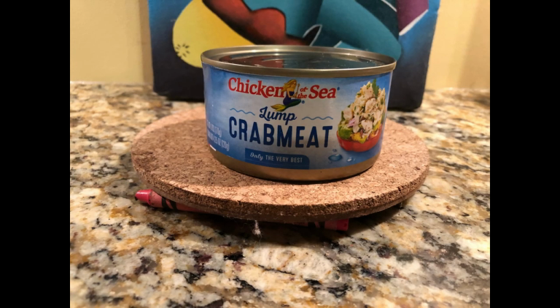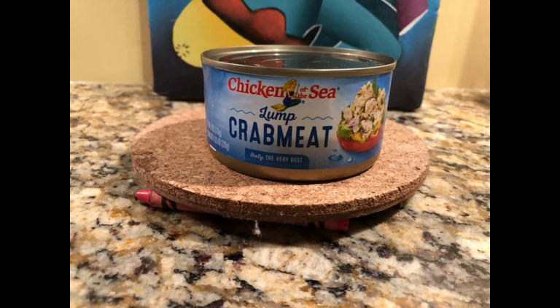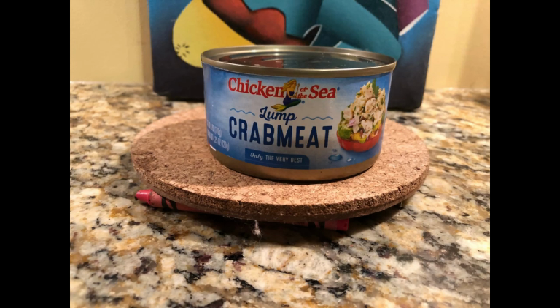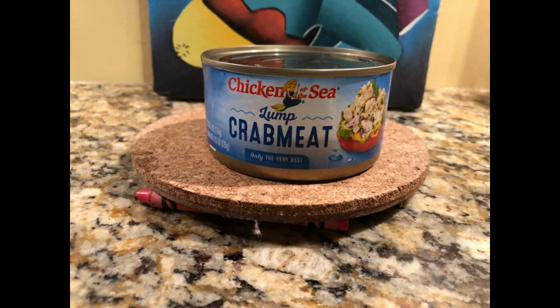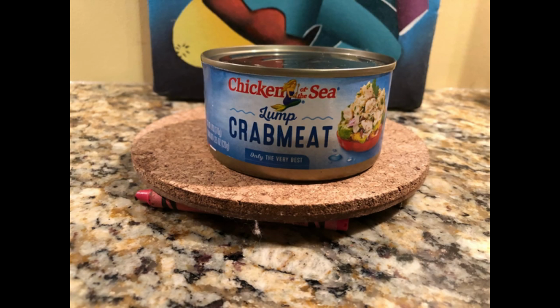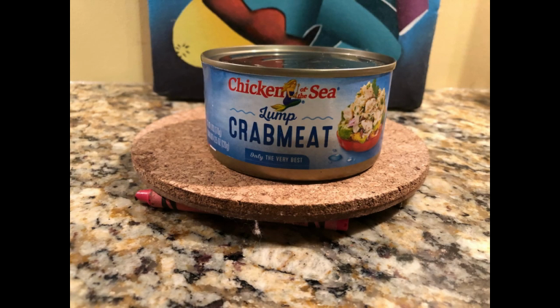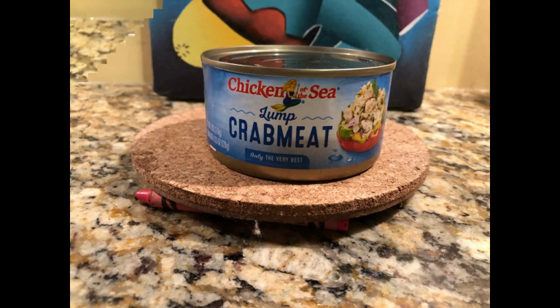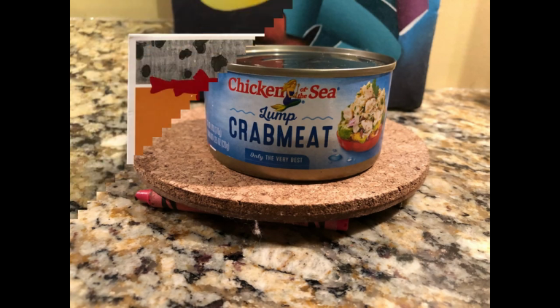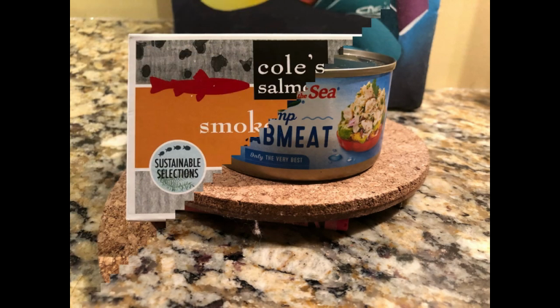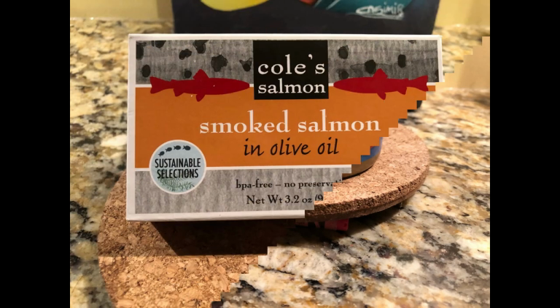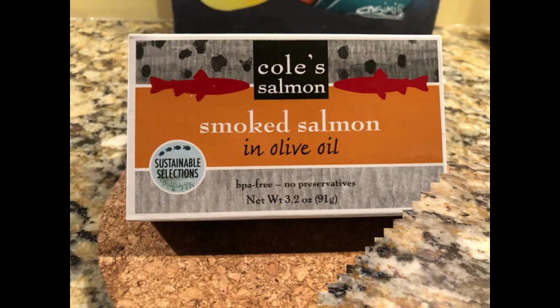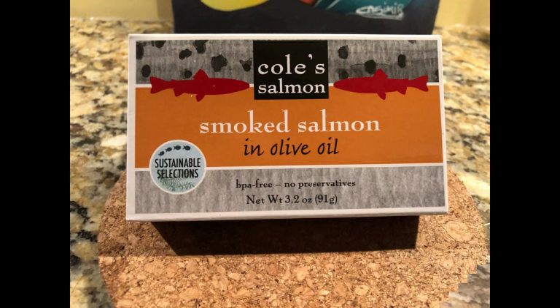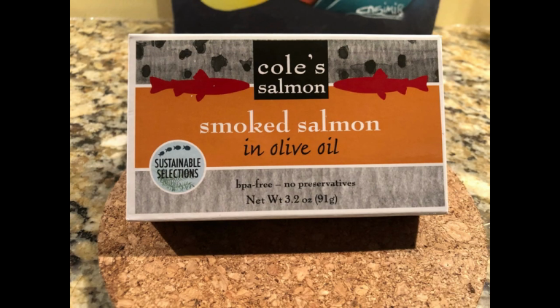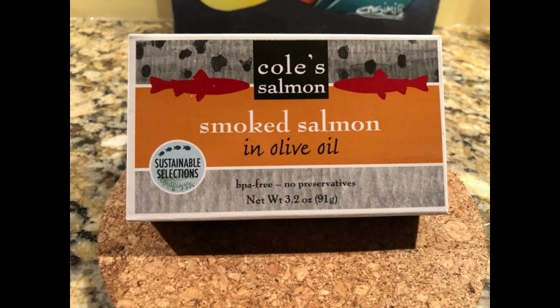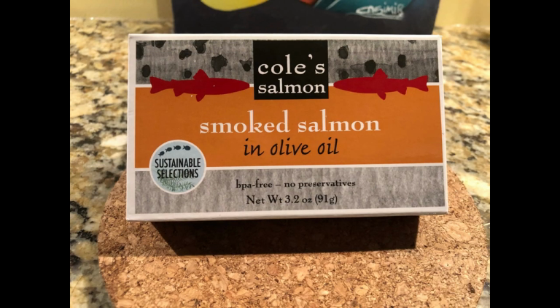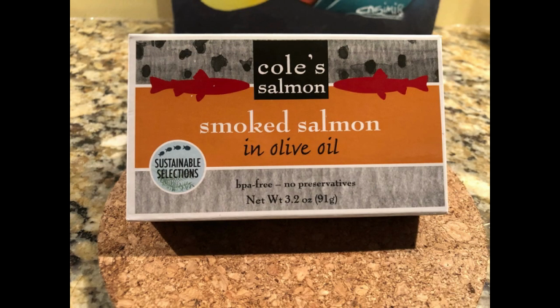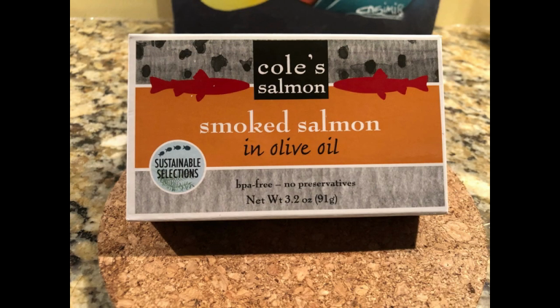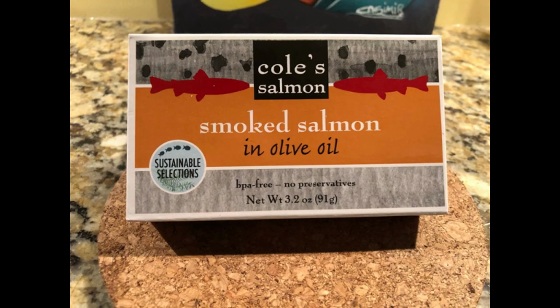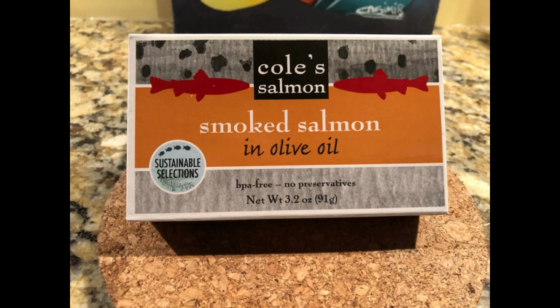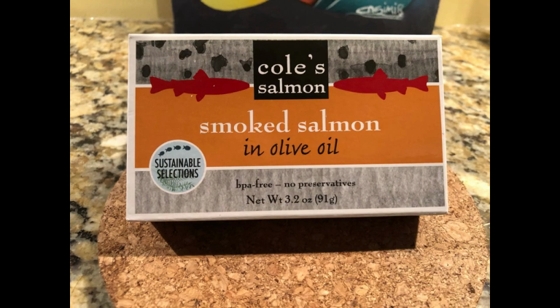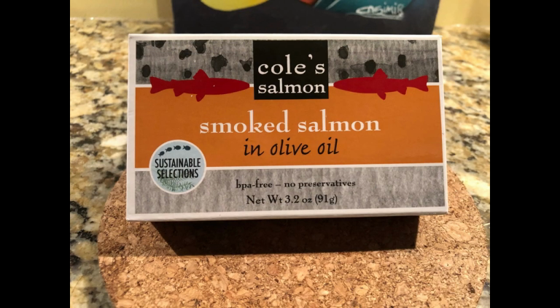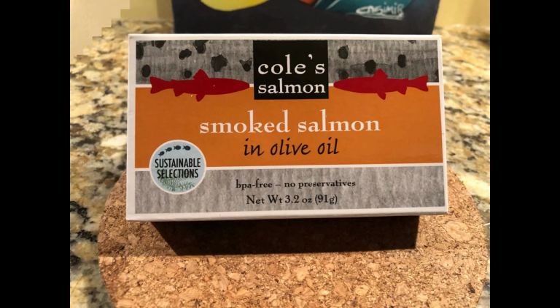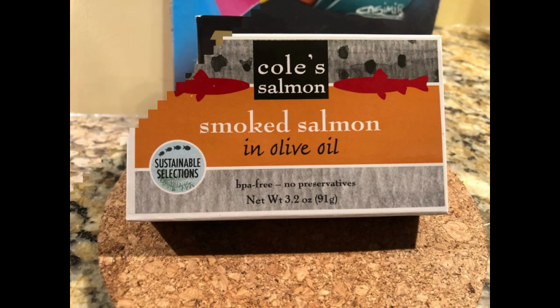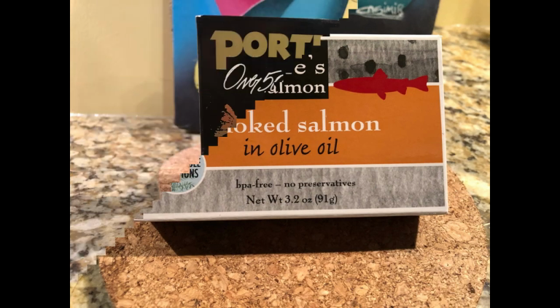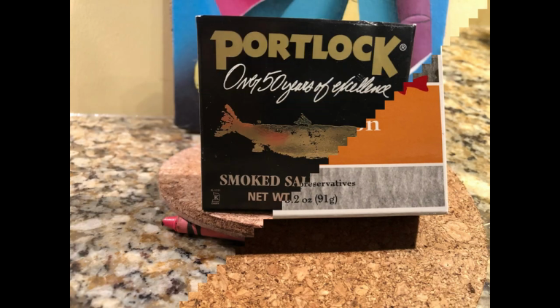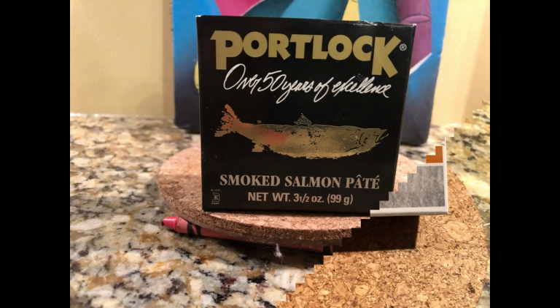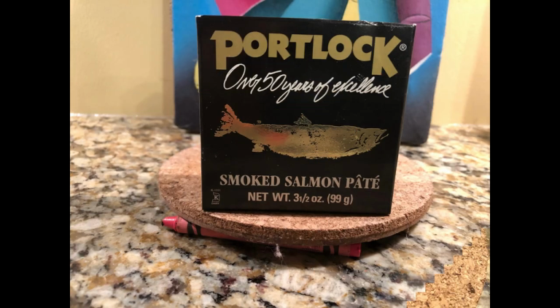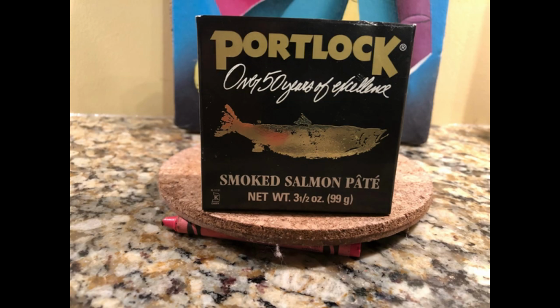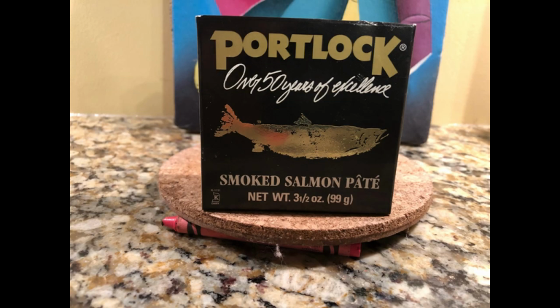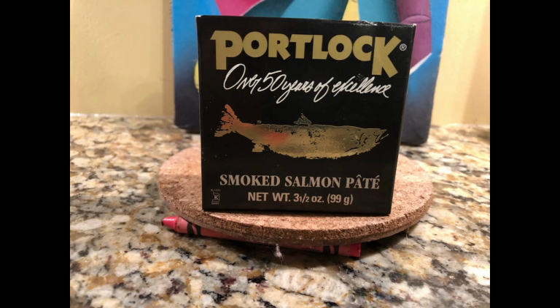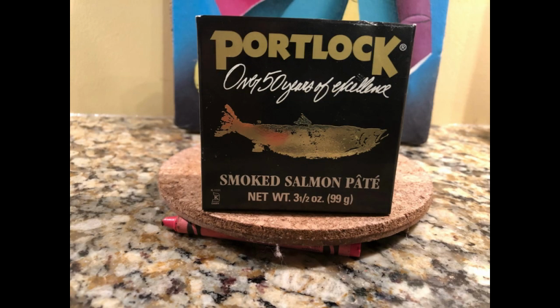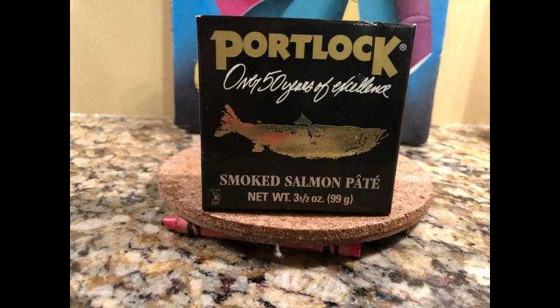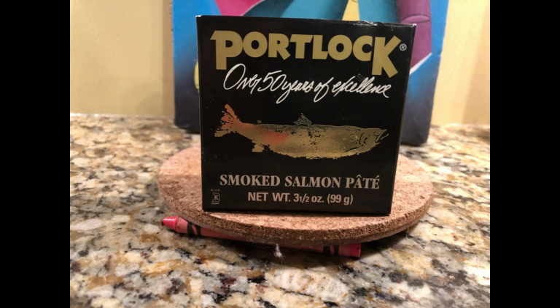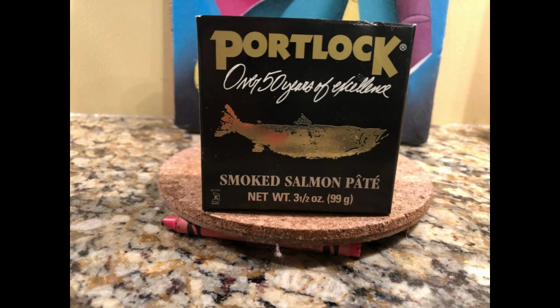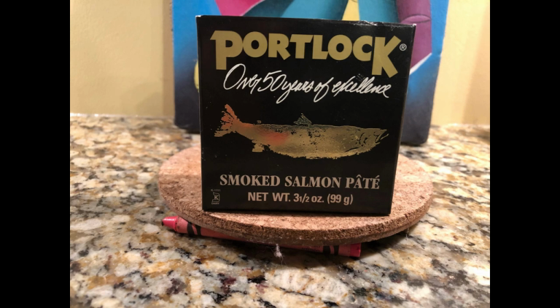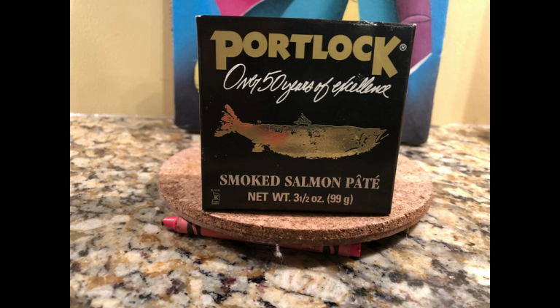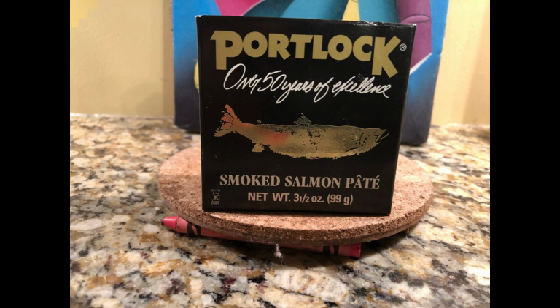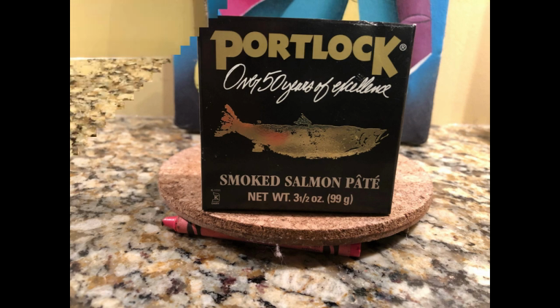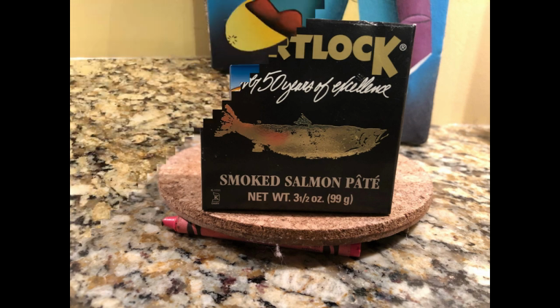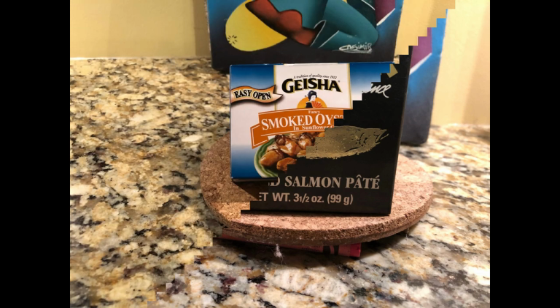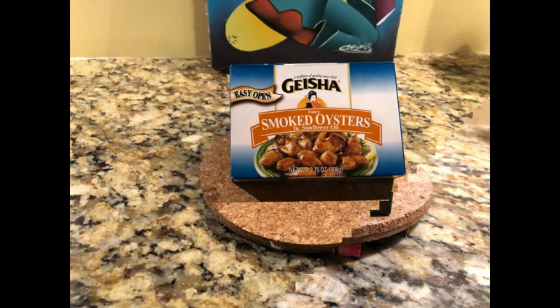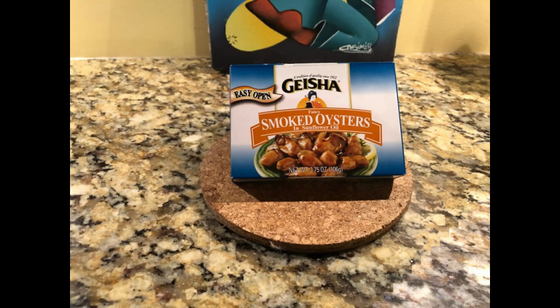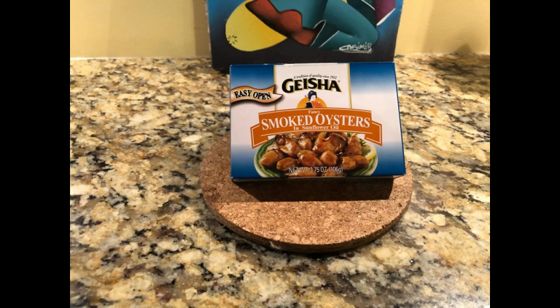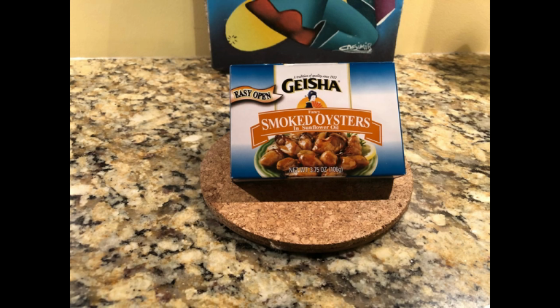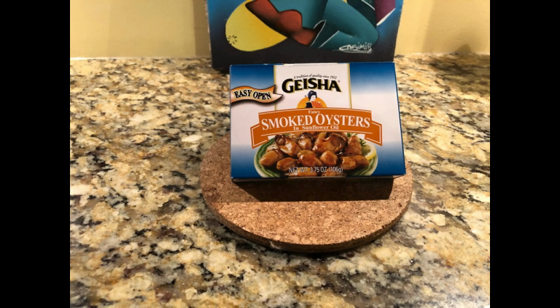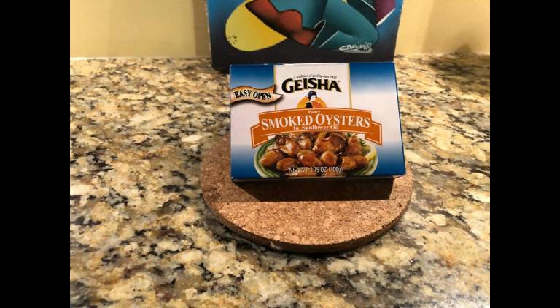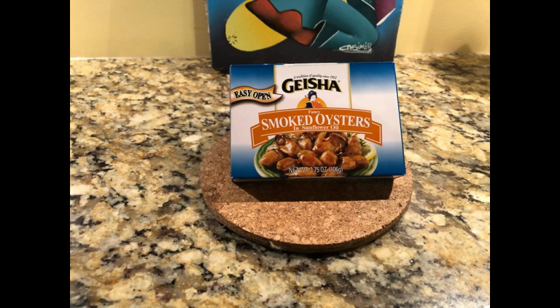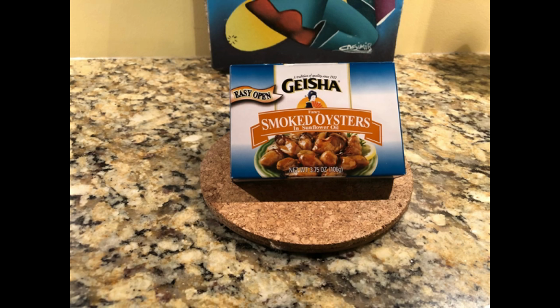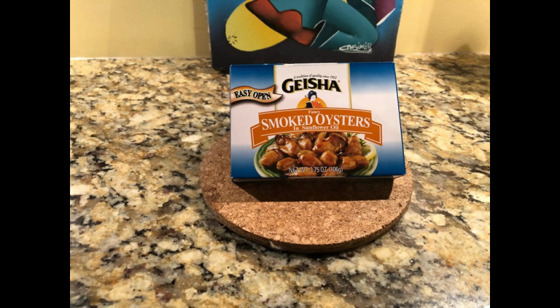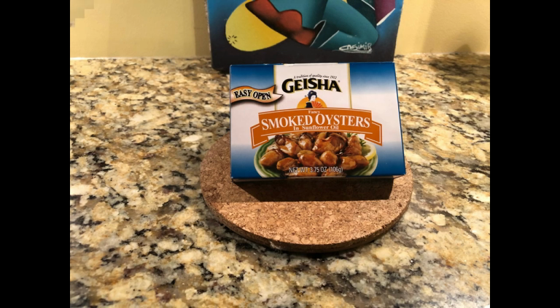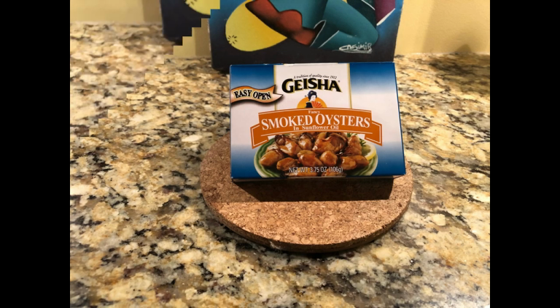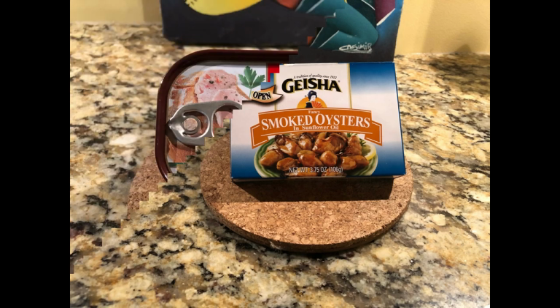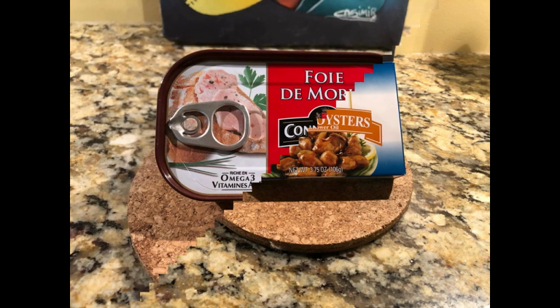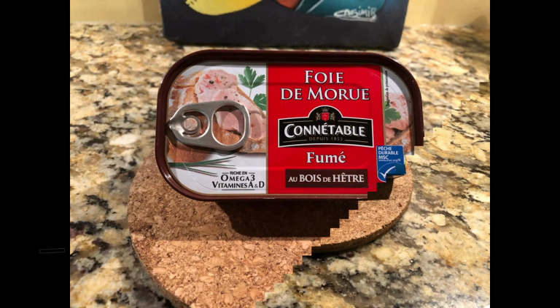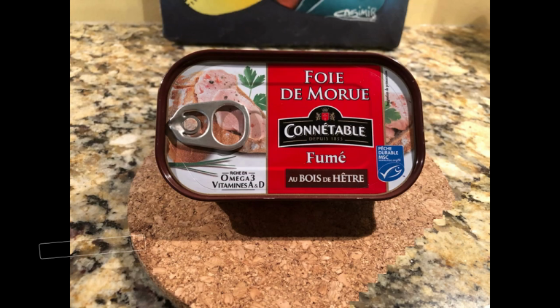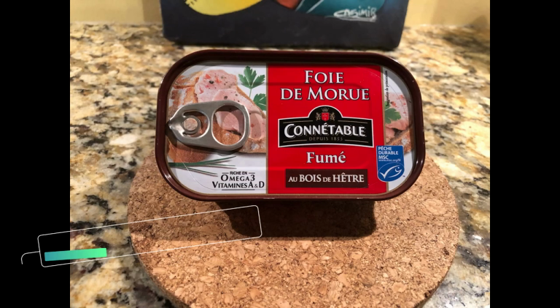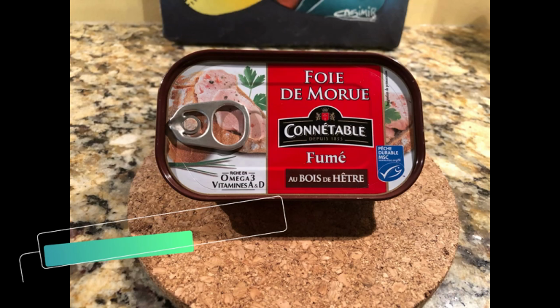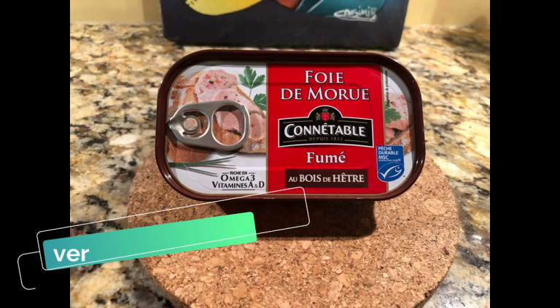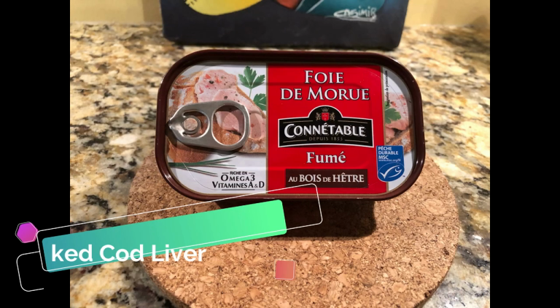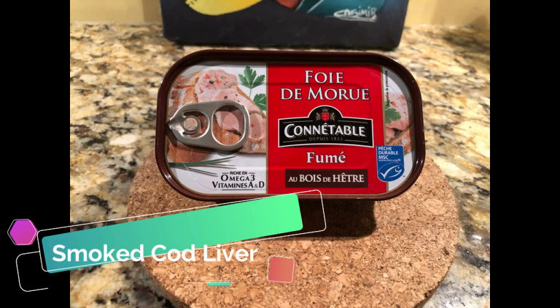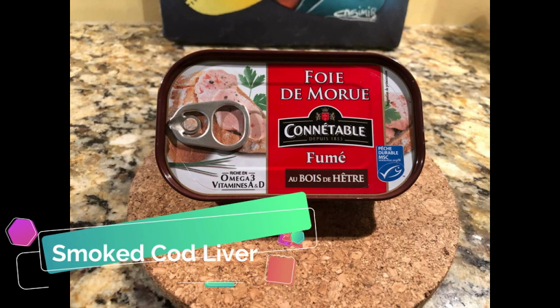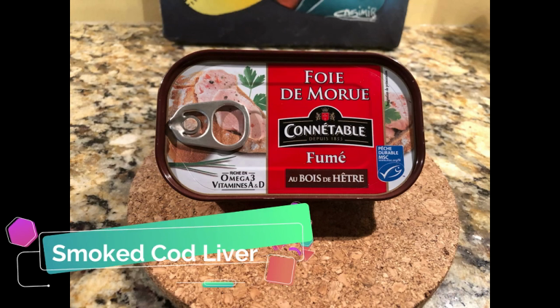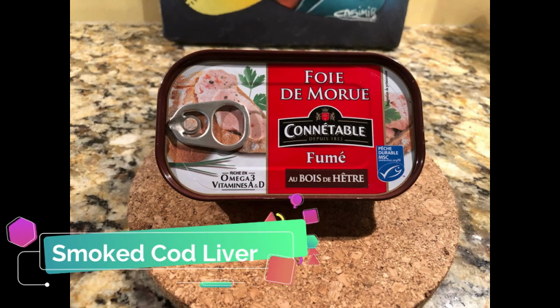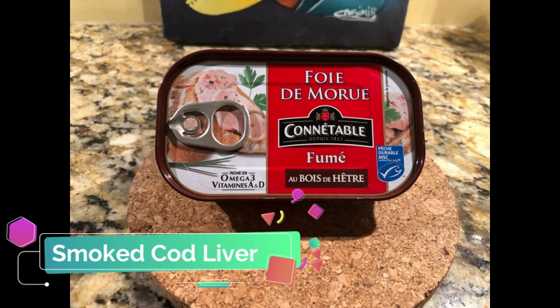The American Heart Association recommends that everyone eats fish, particularly fatty cold-water fish, at least twice a week.